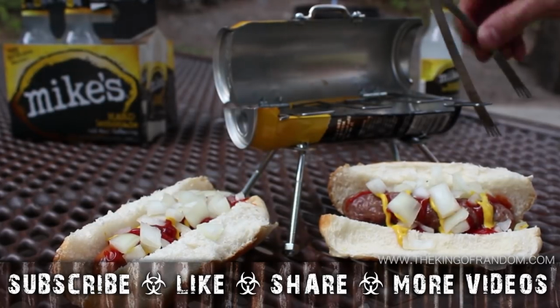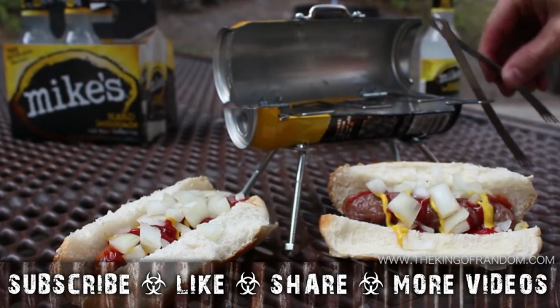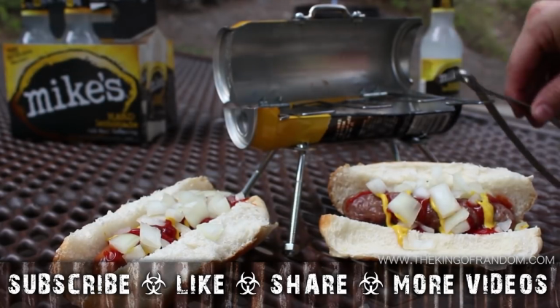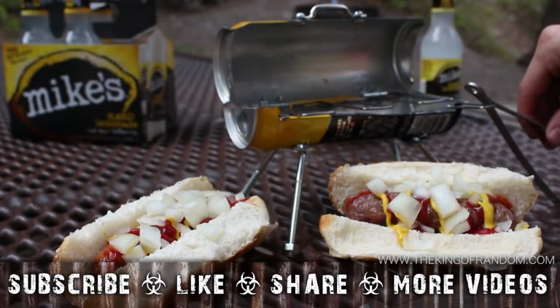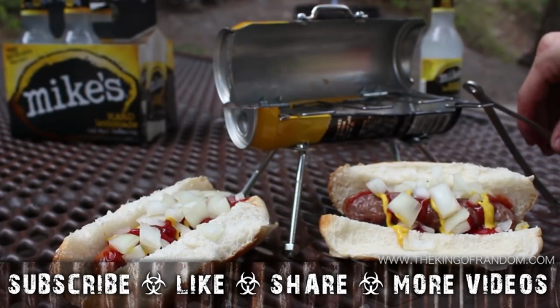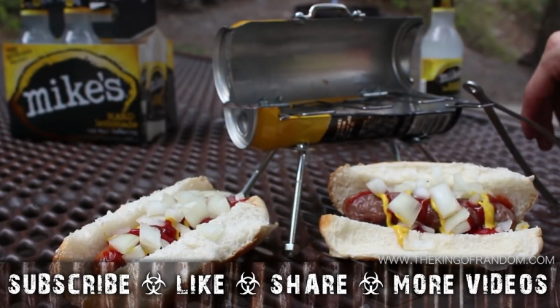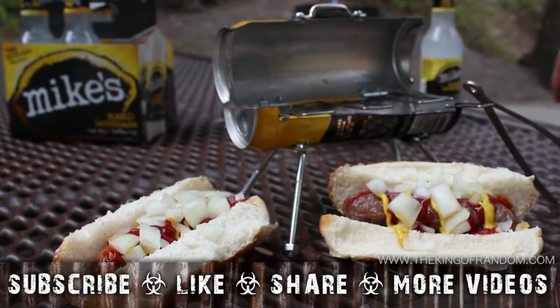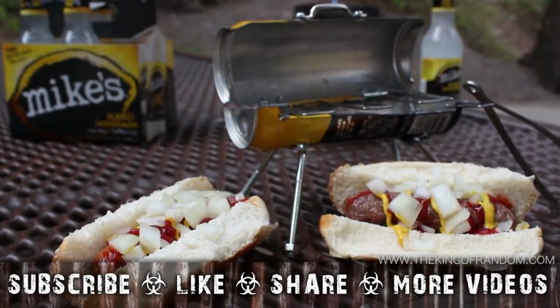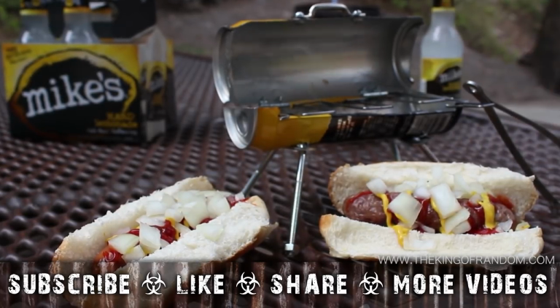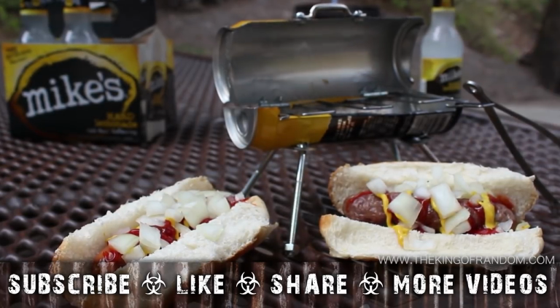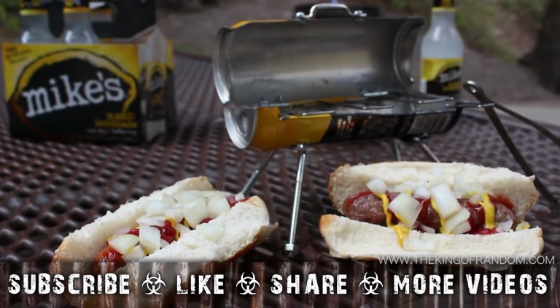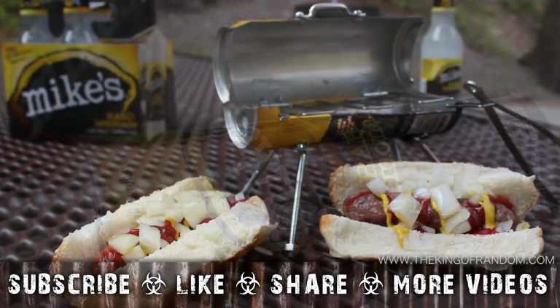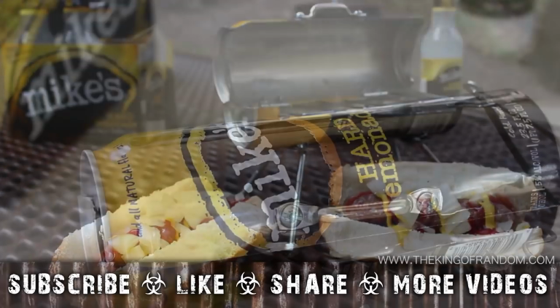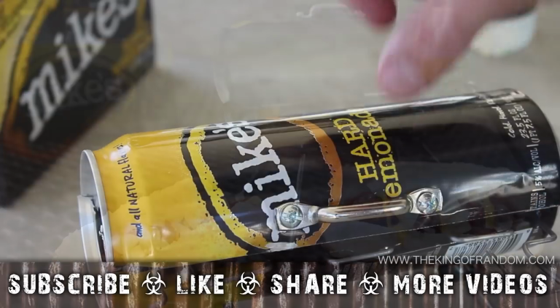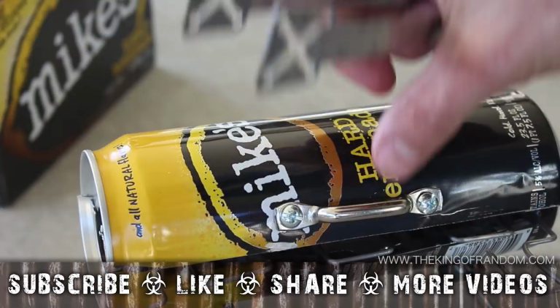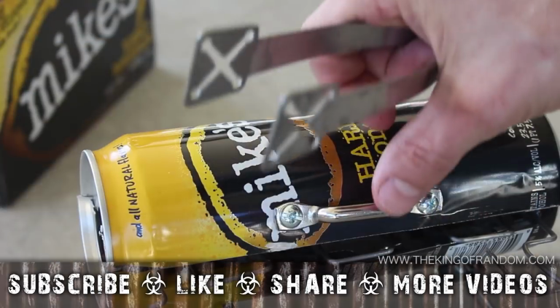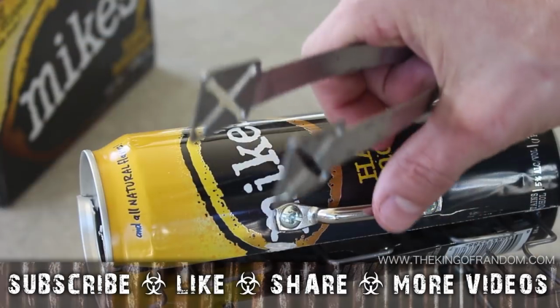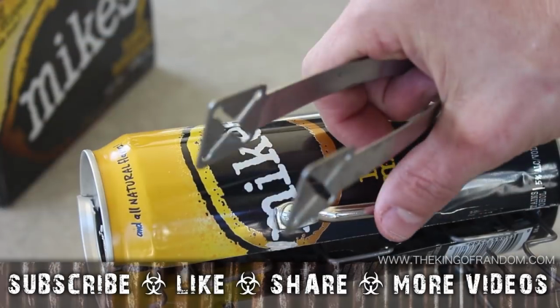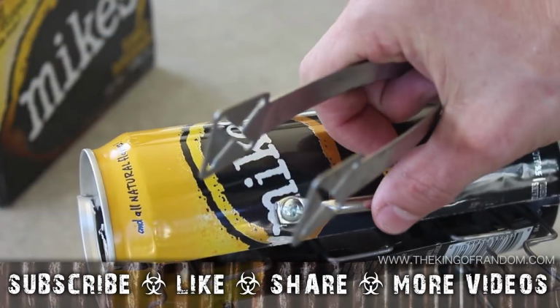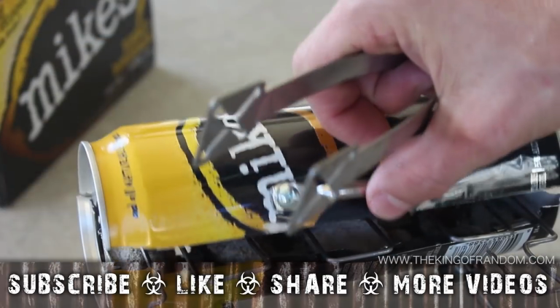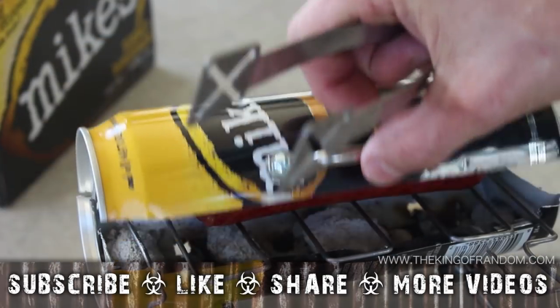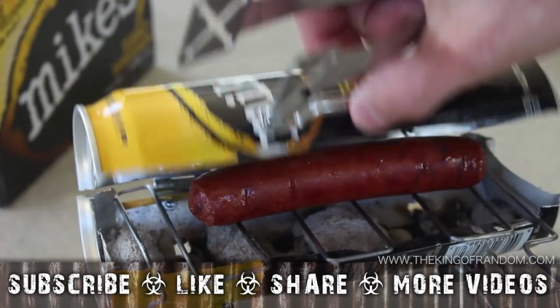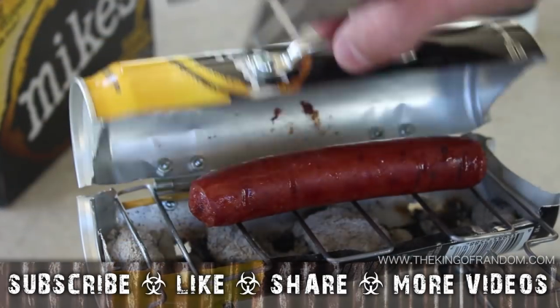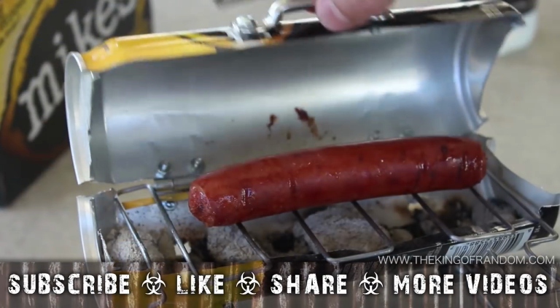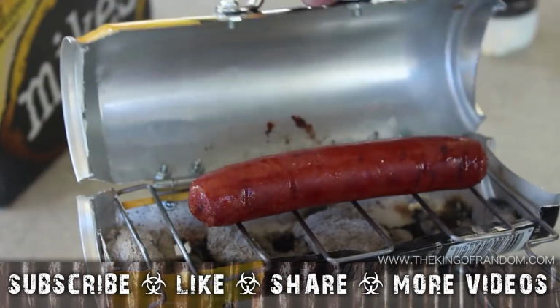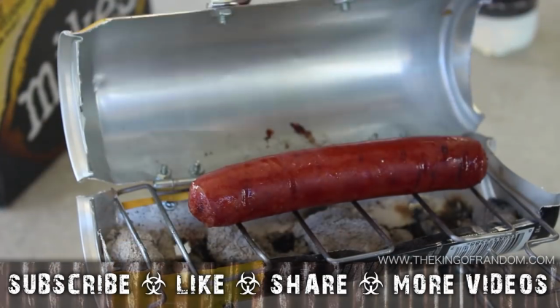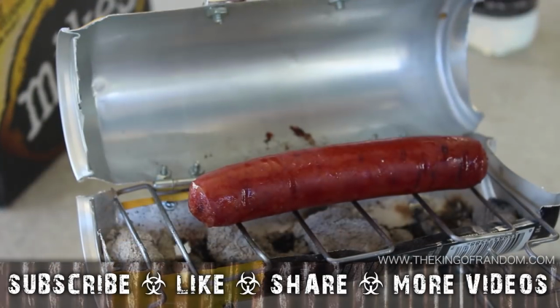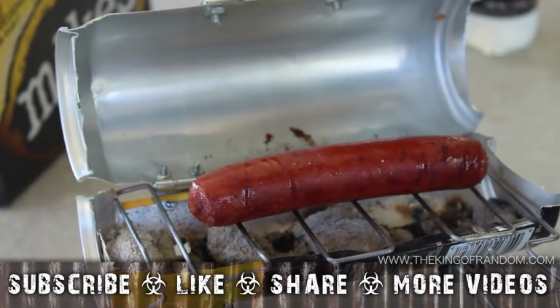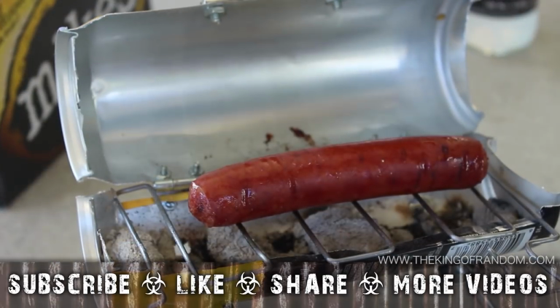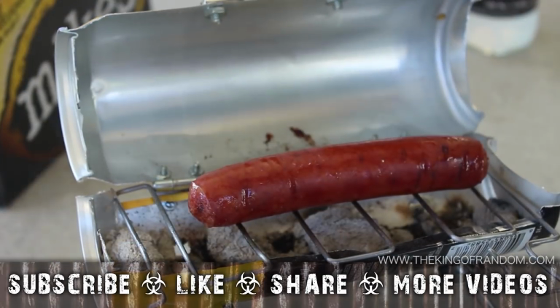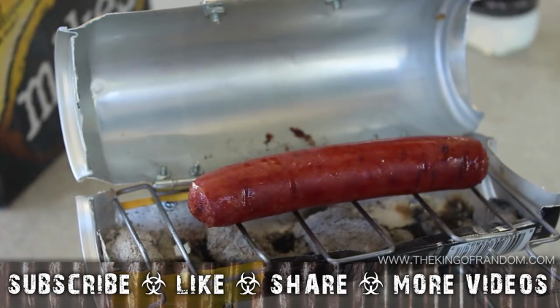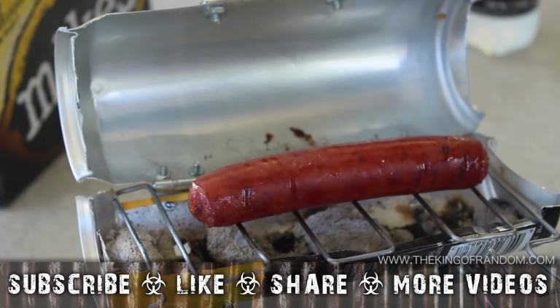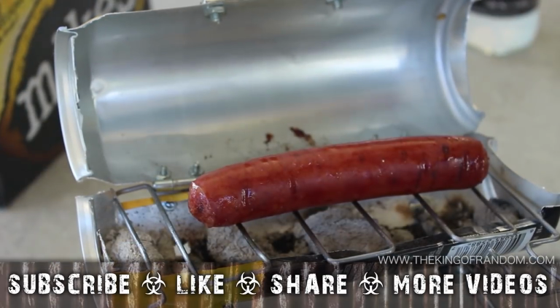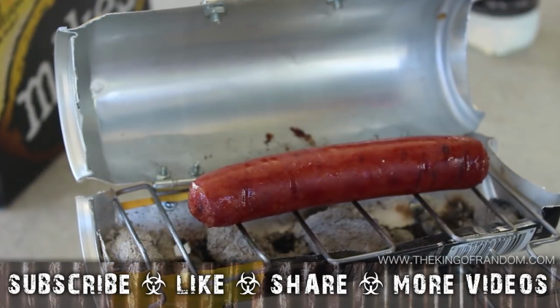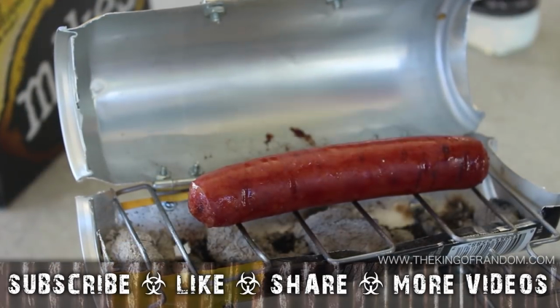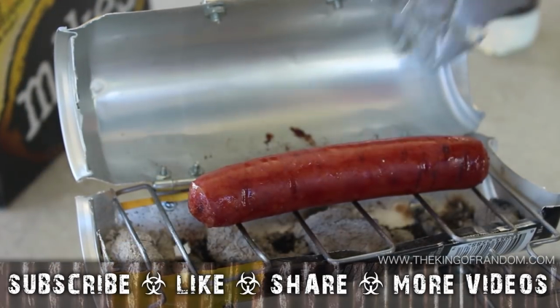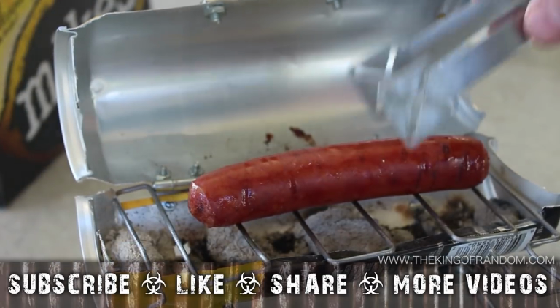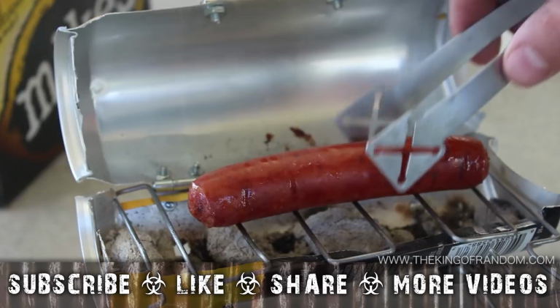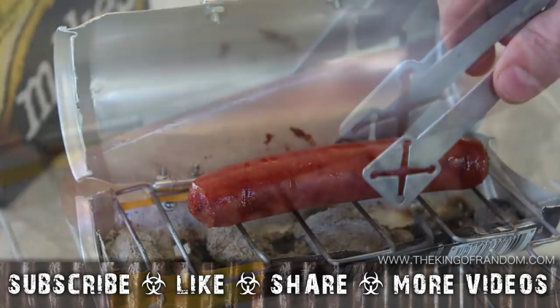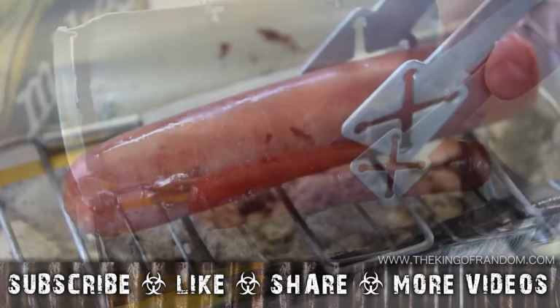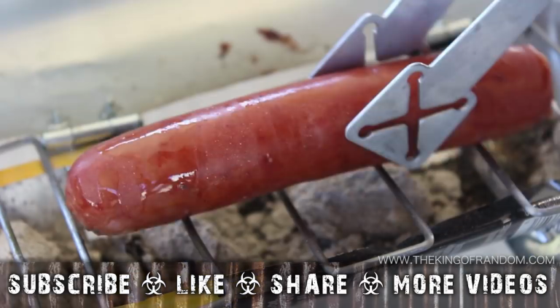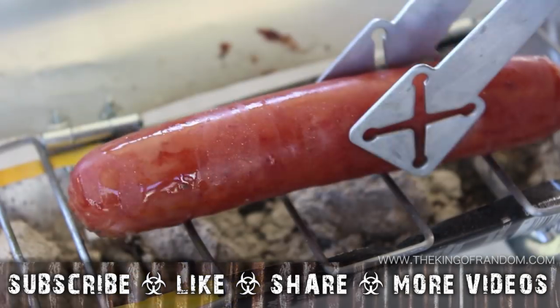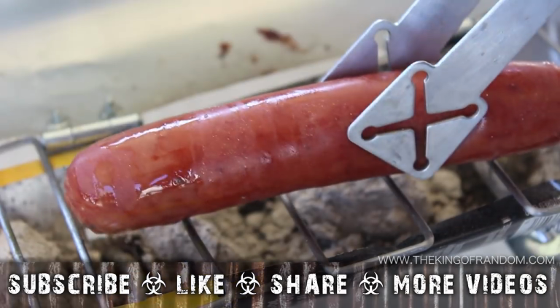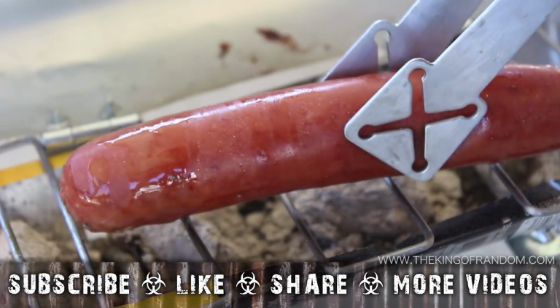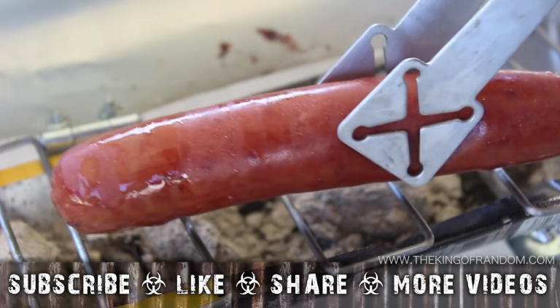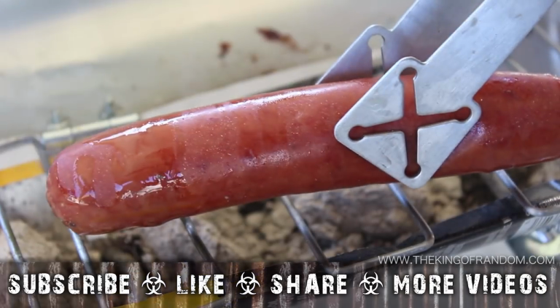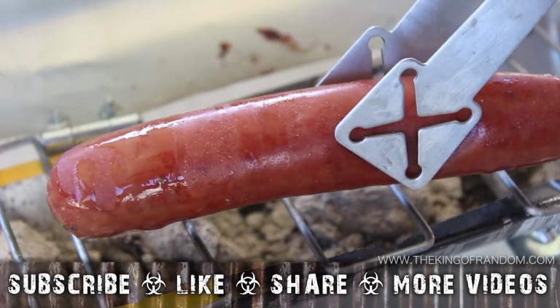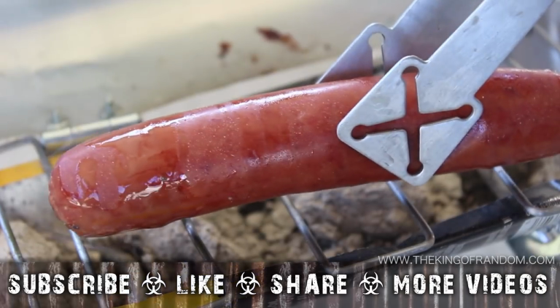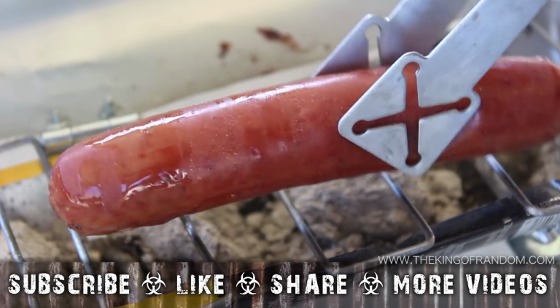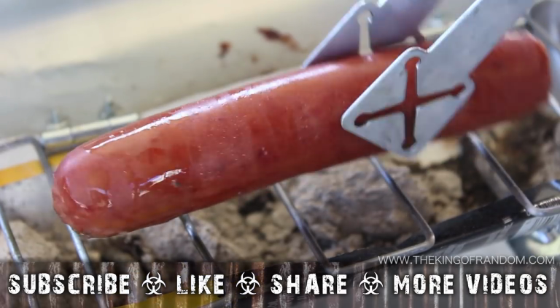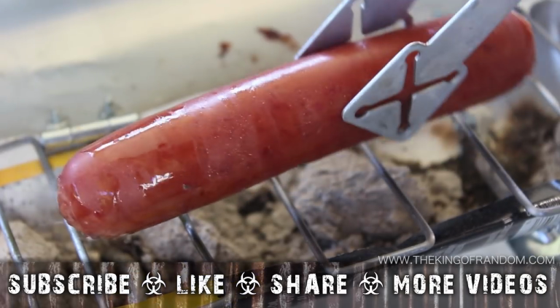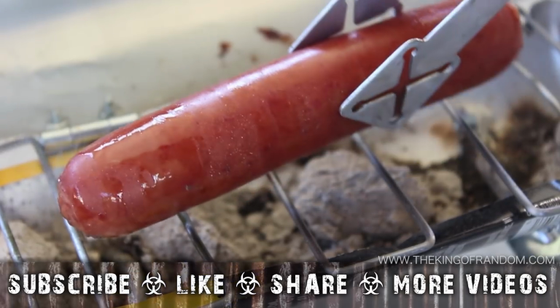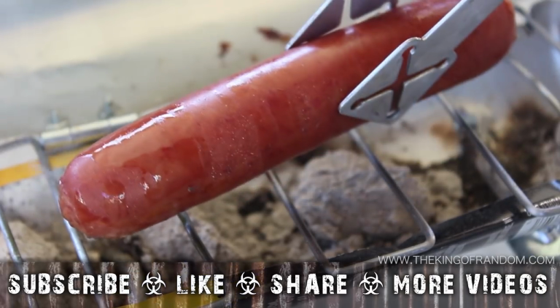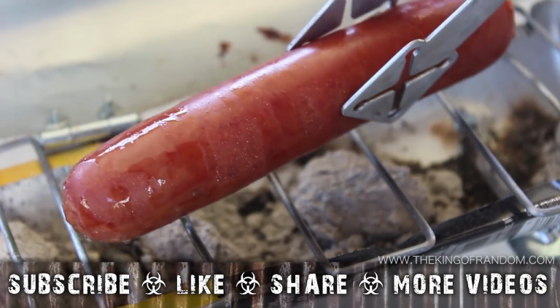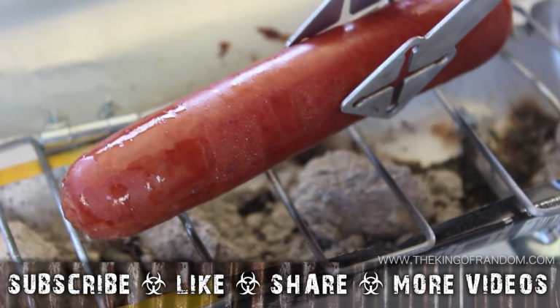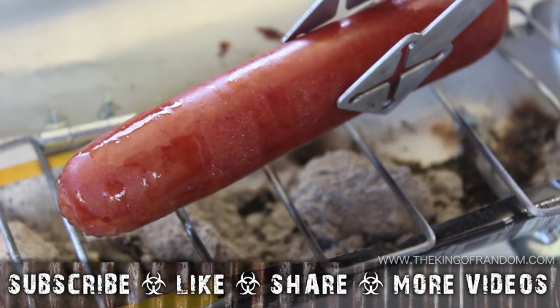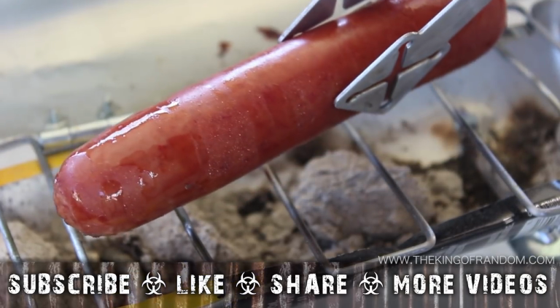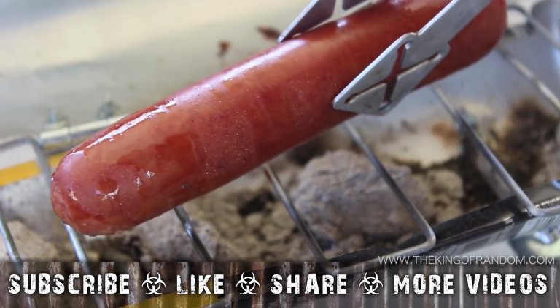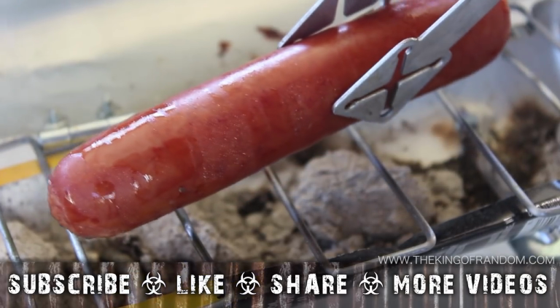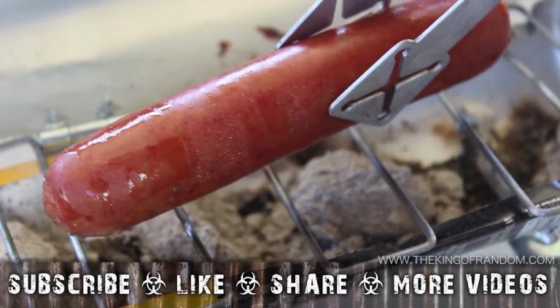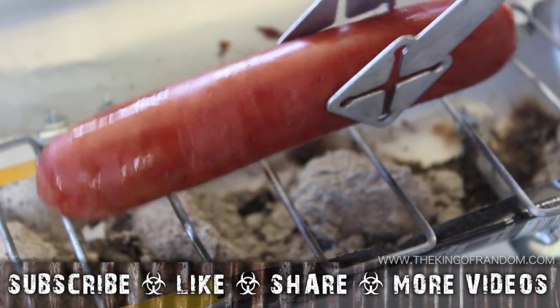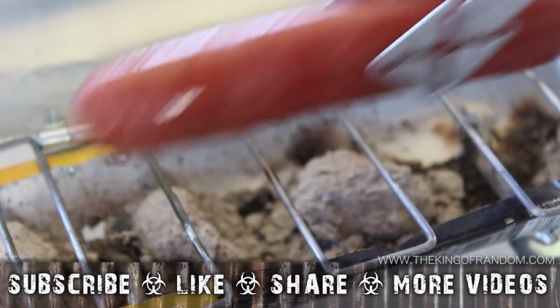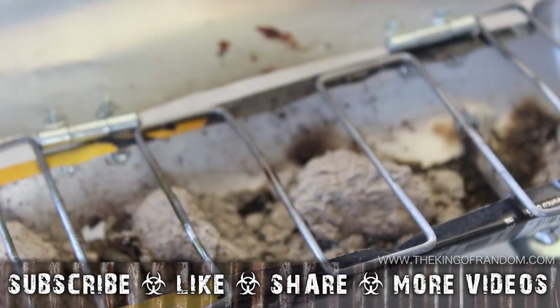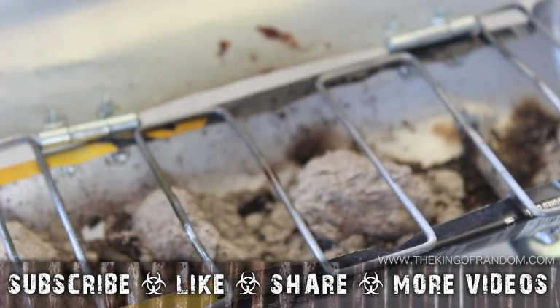Well that's it for now. If you like this project, perhaps you'll like some of my others. Check them out at www.thekingofrandom.com.